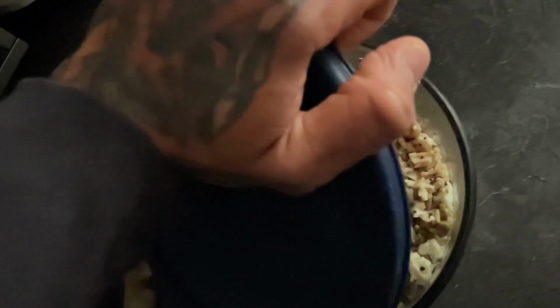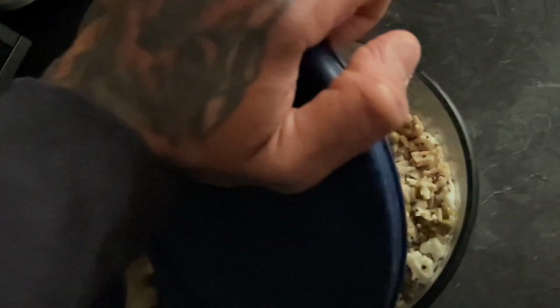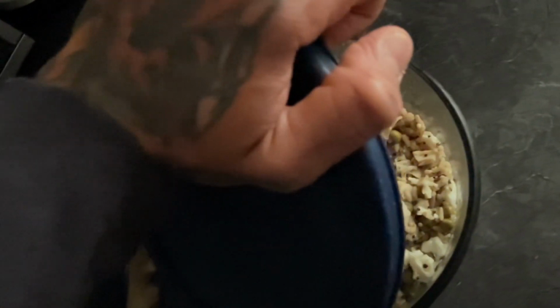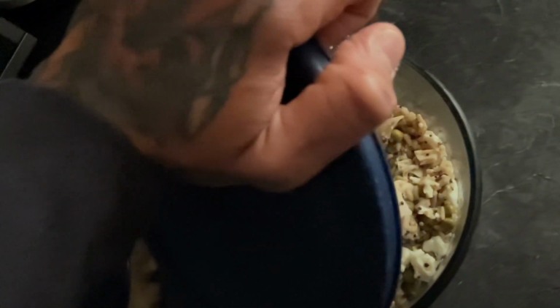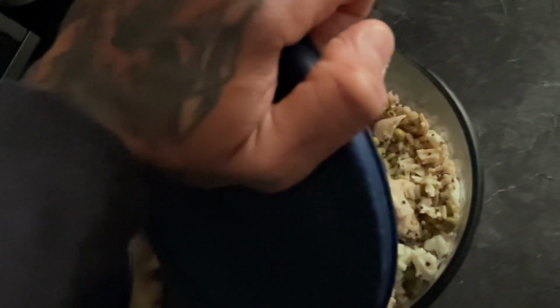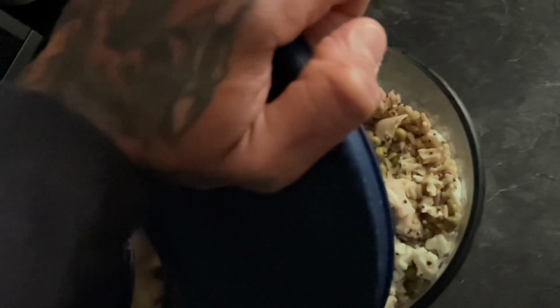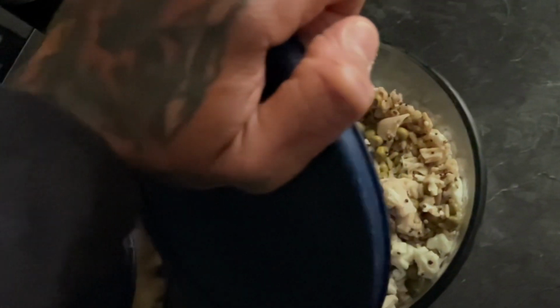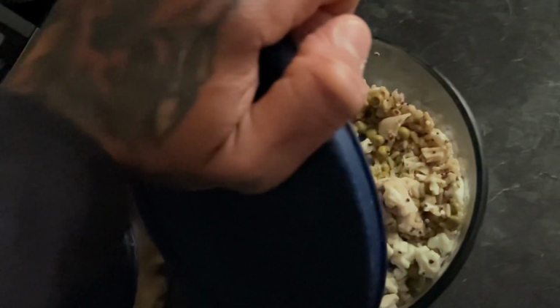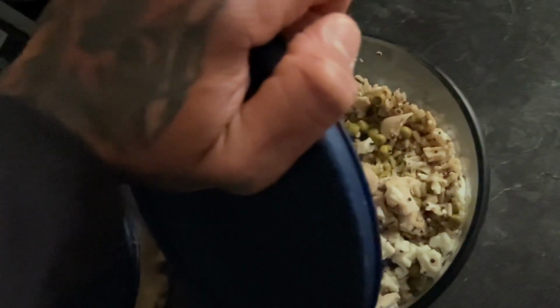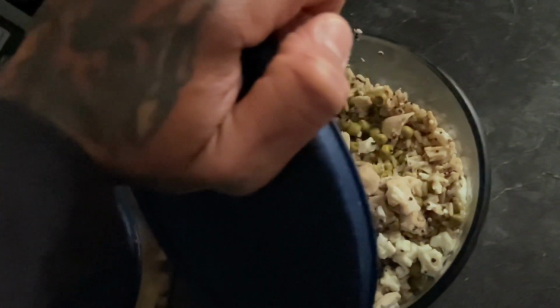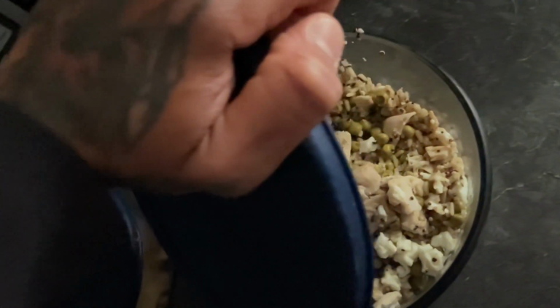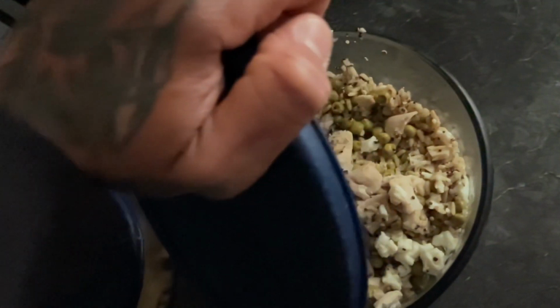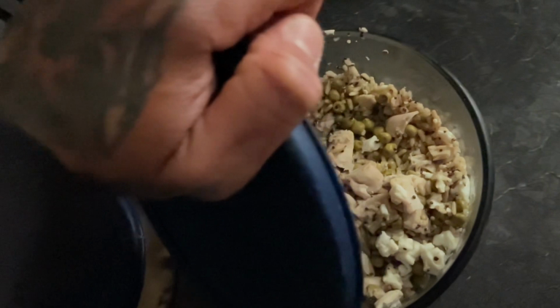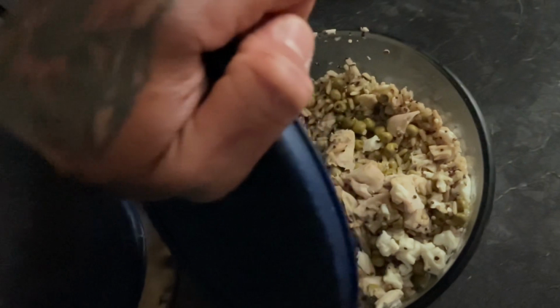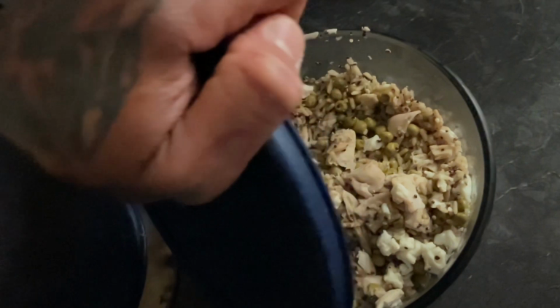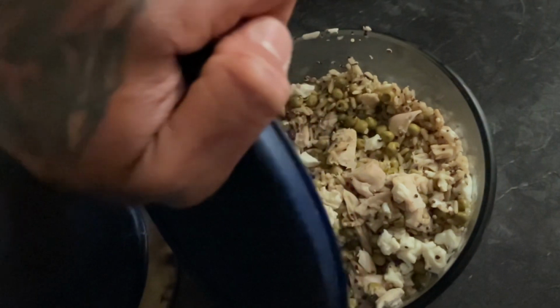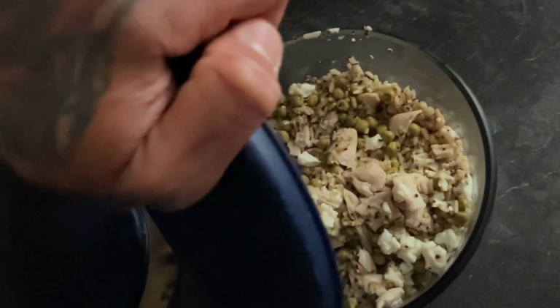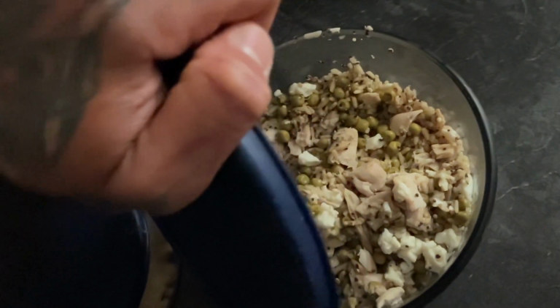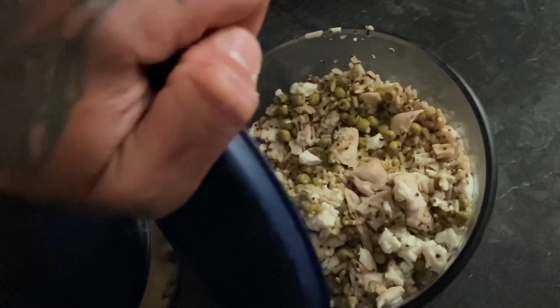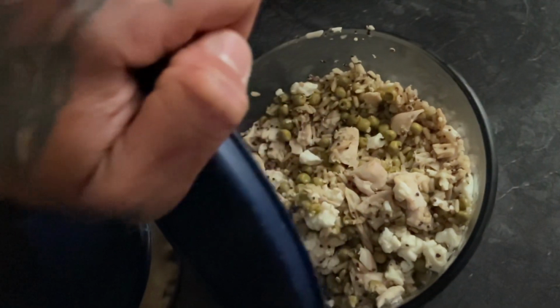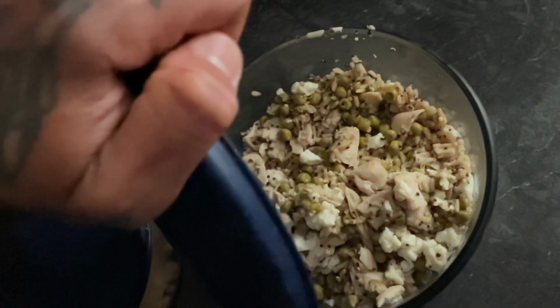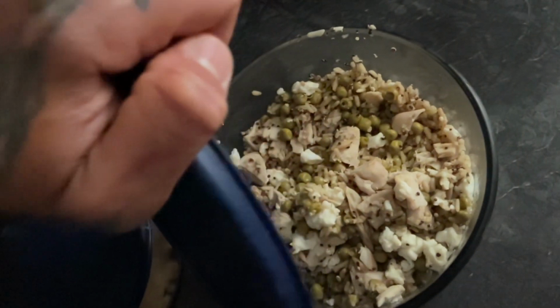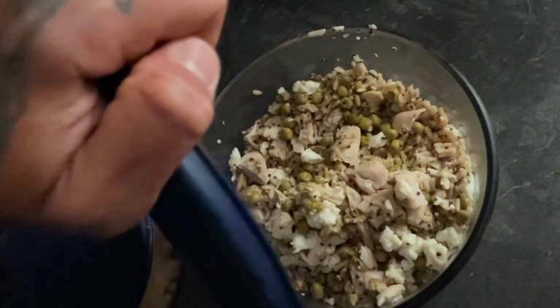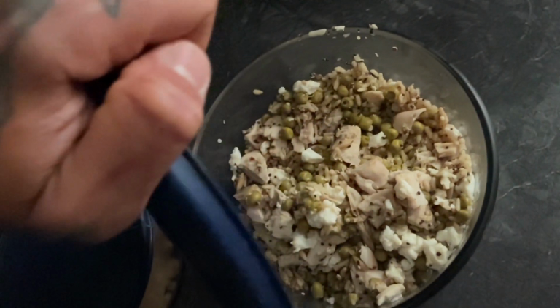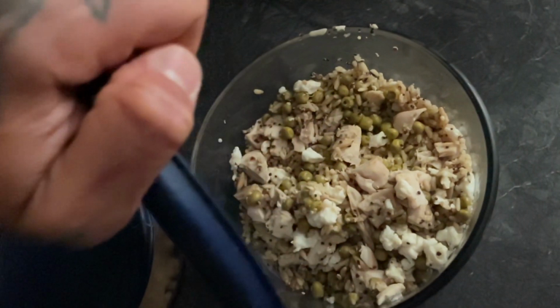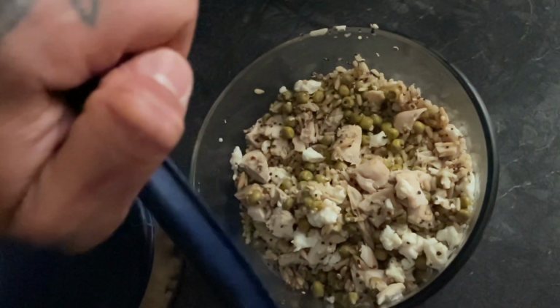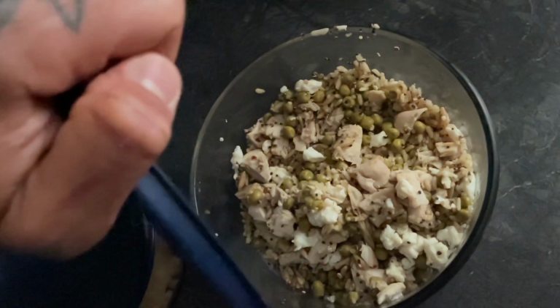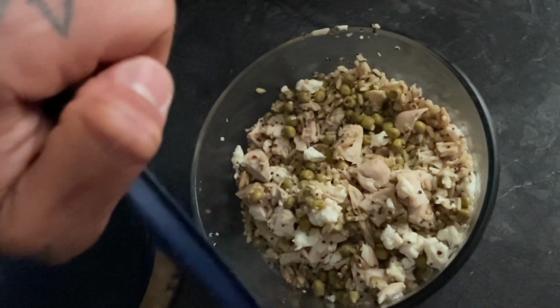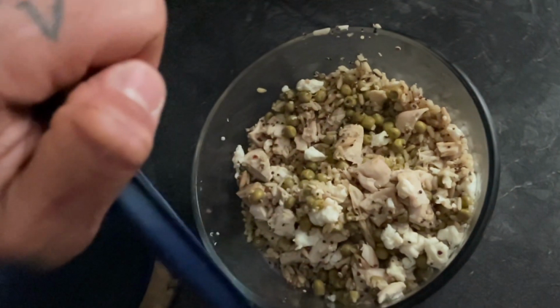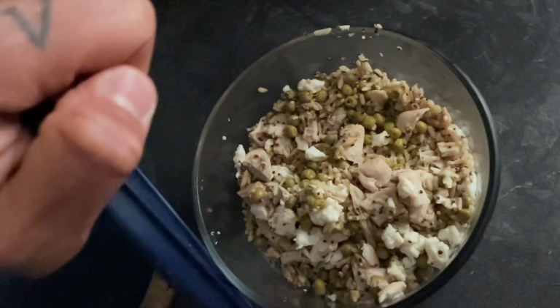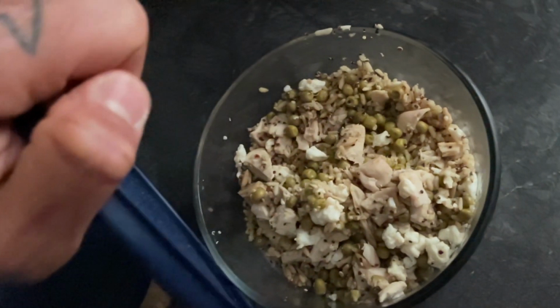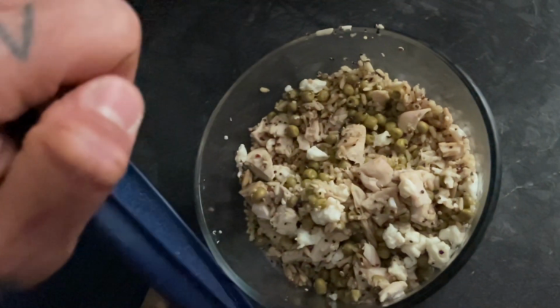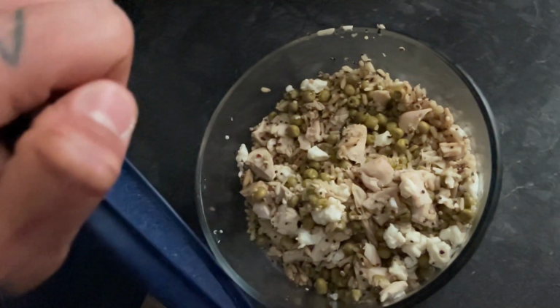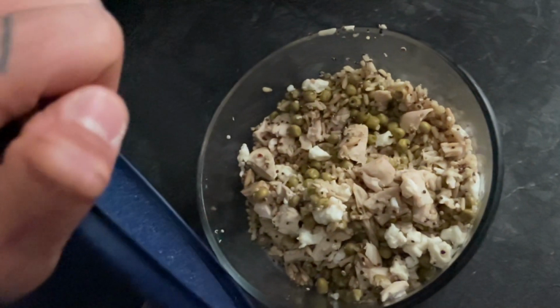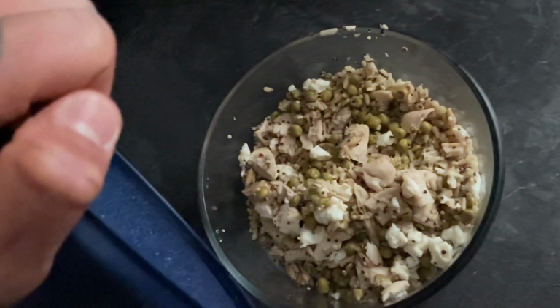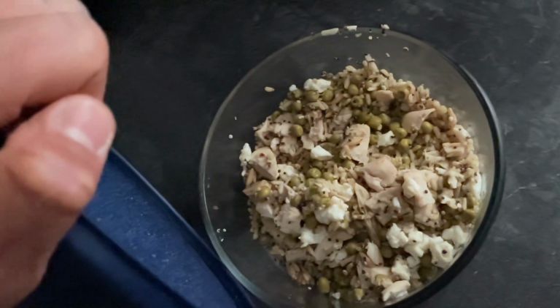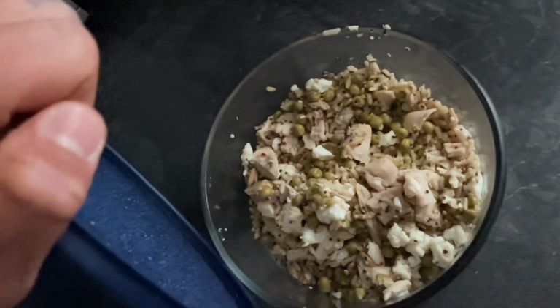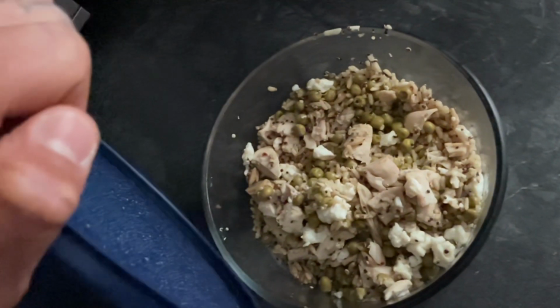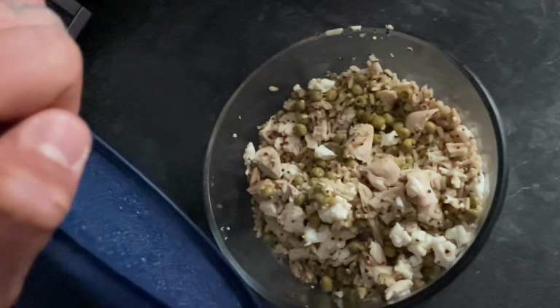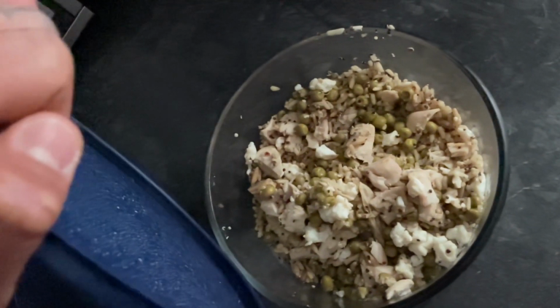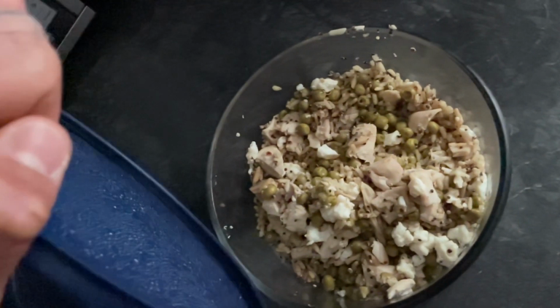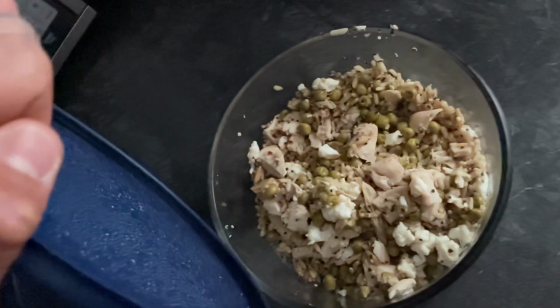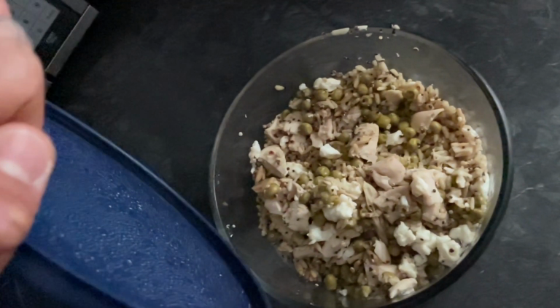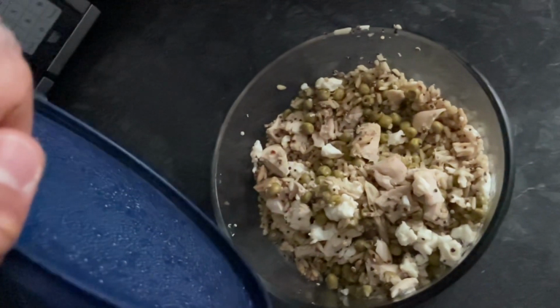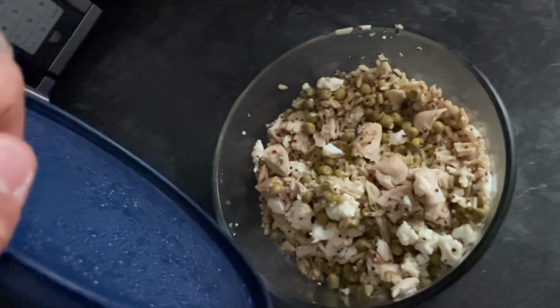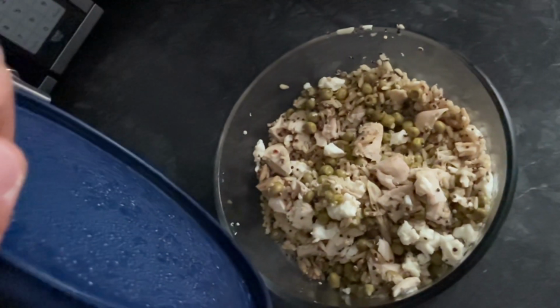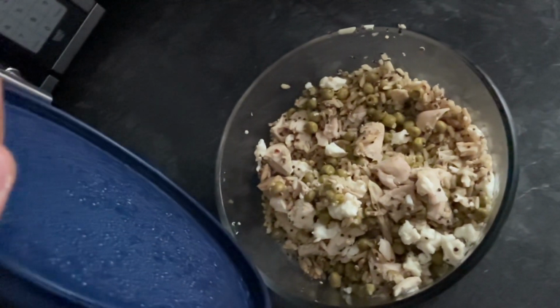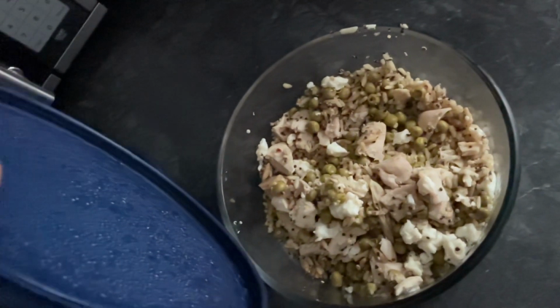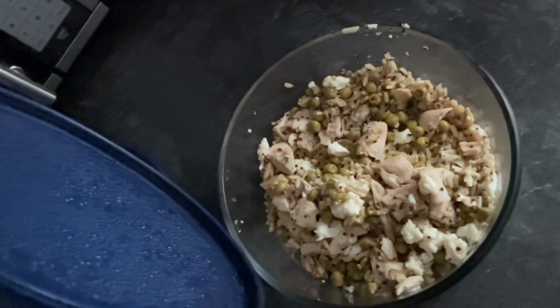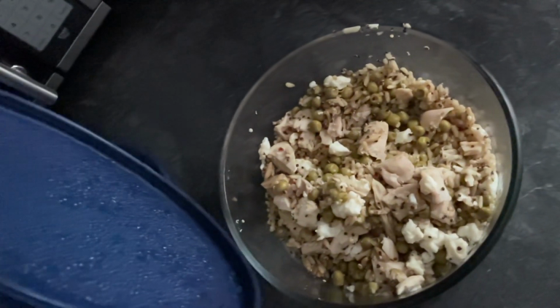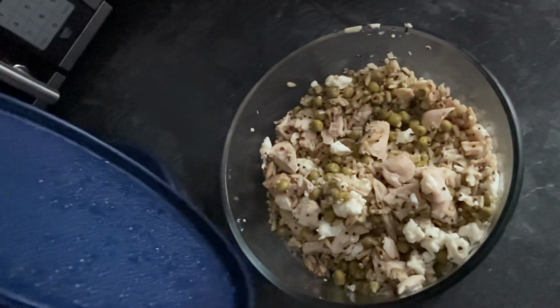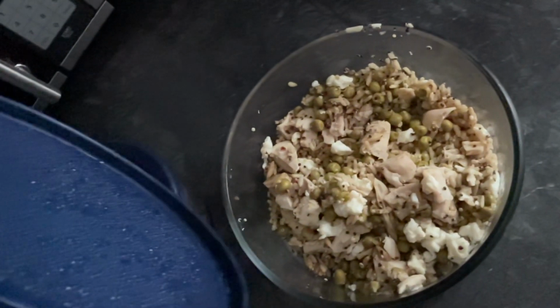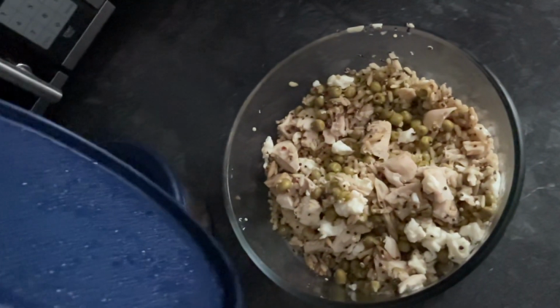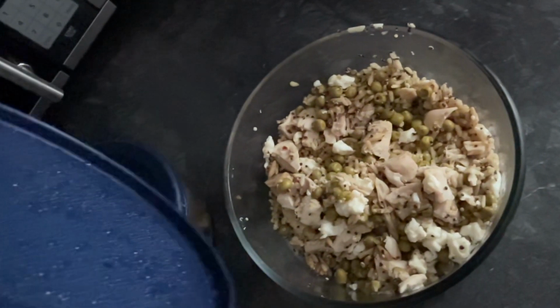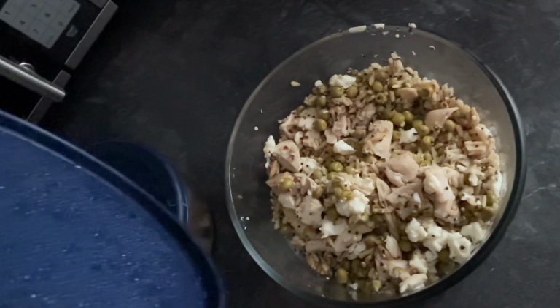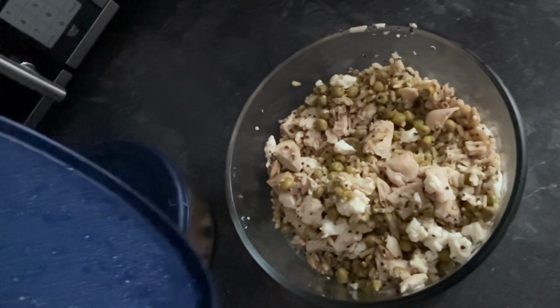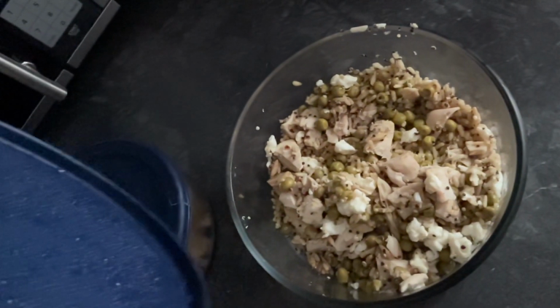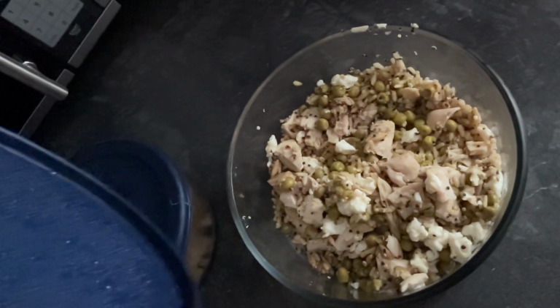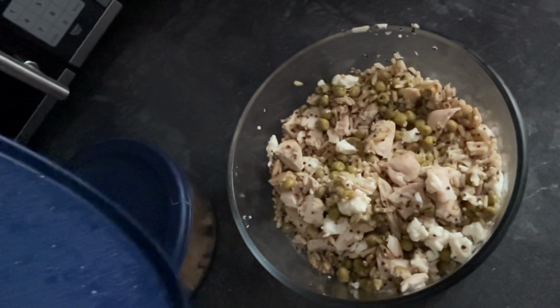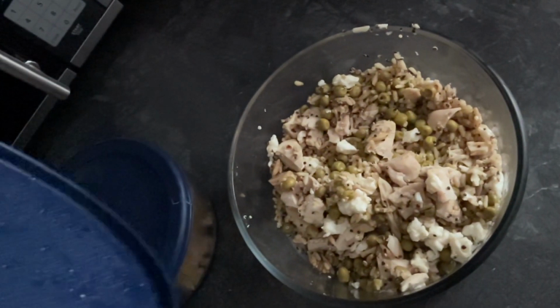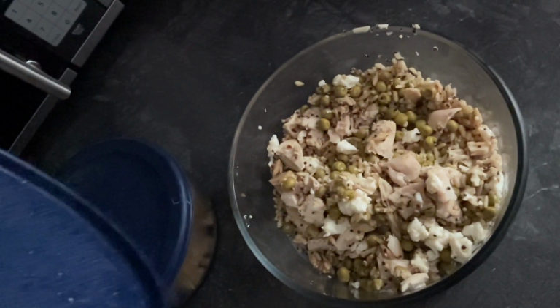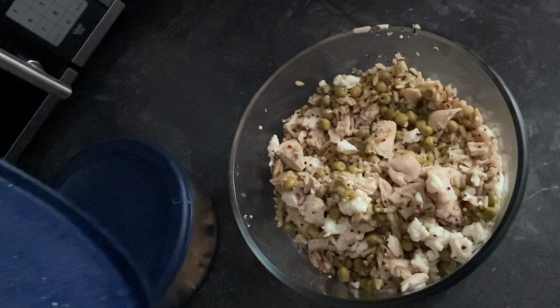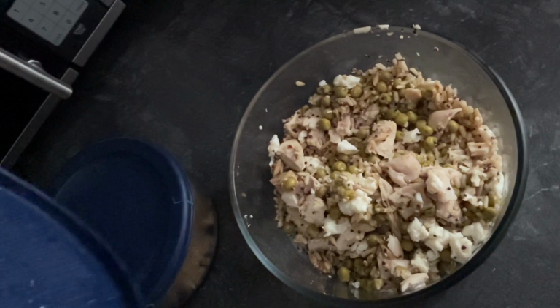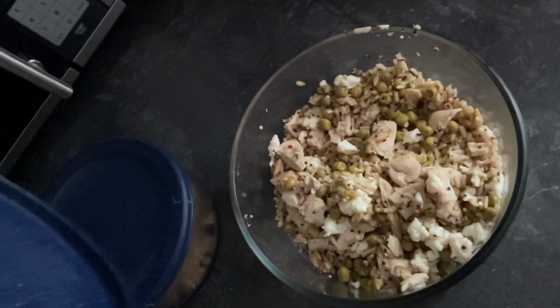What you're seeing is the finished product, which should hold me over for about two to three days, or at least long enough so I can make another video. Enjoy!